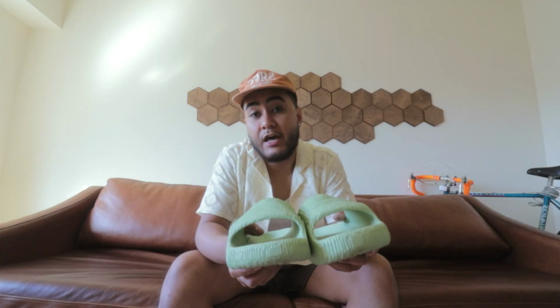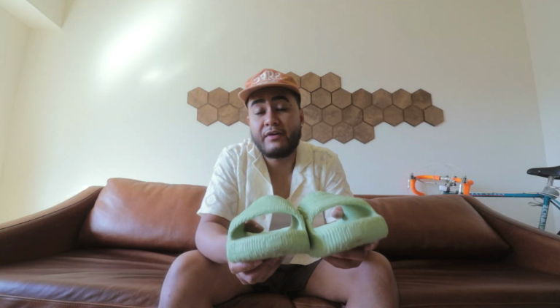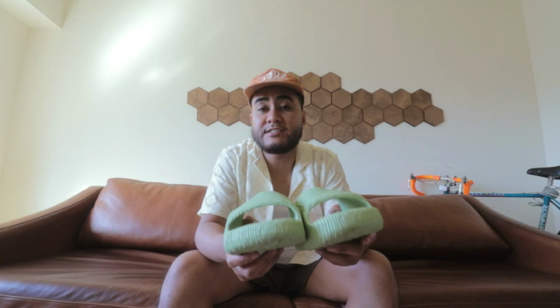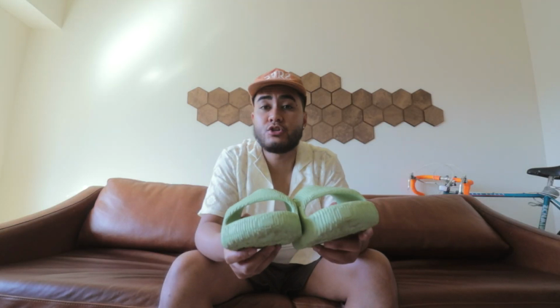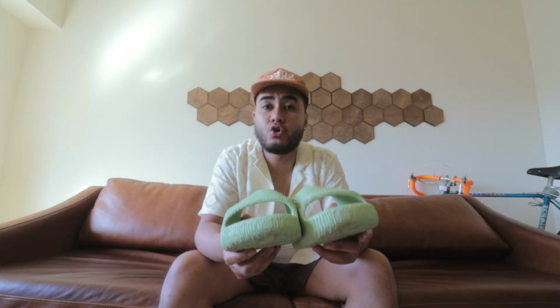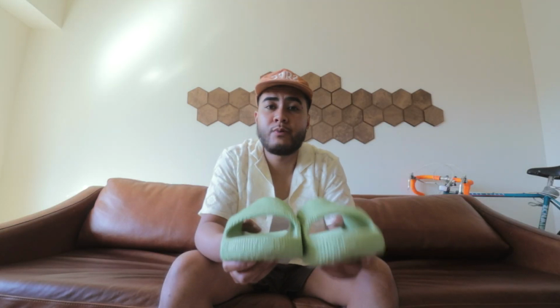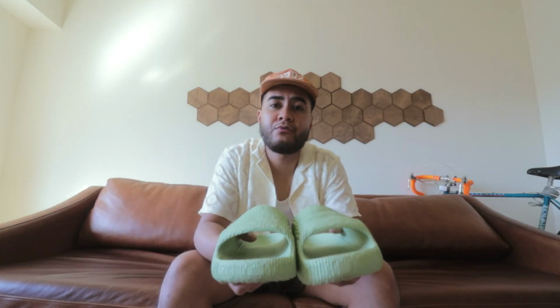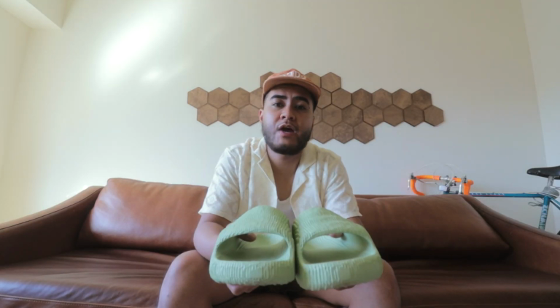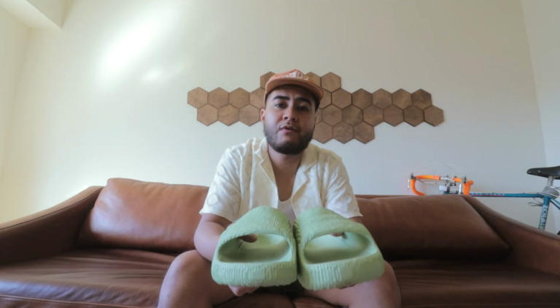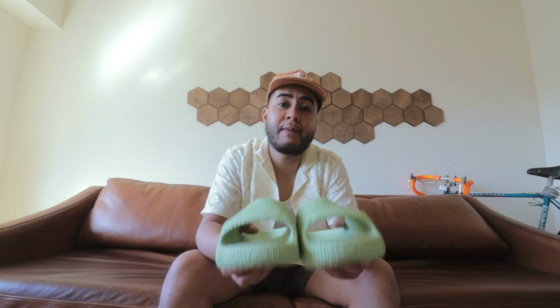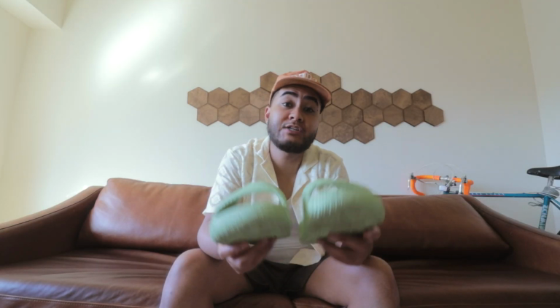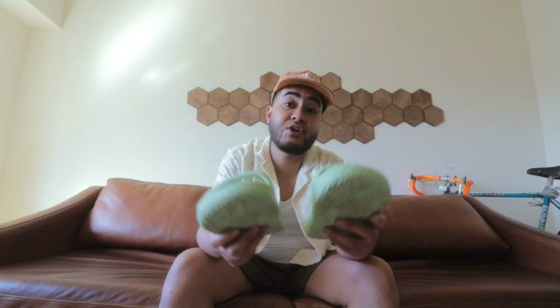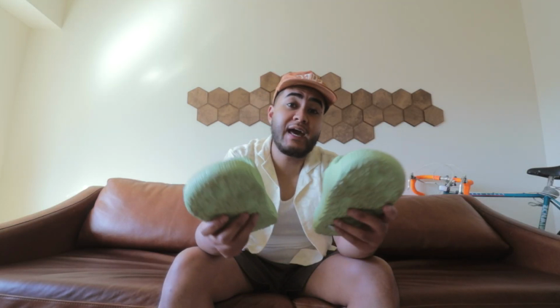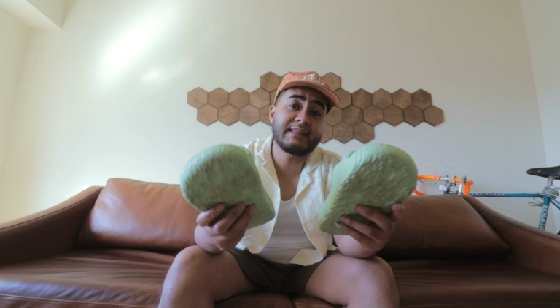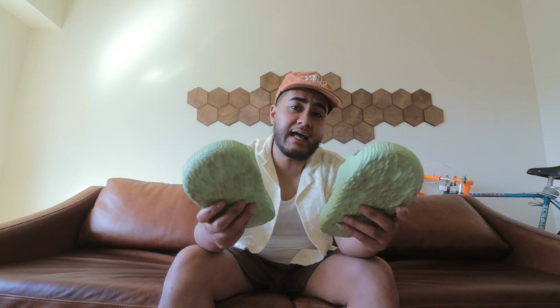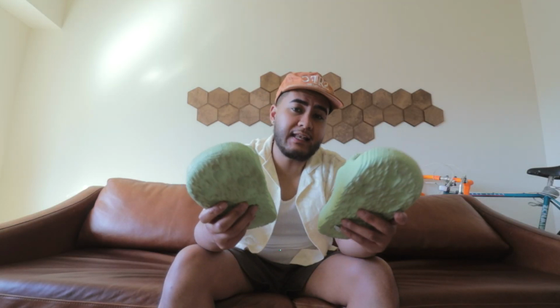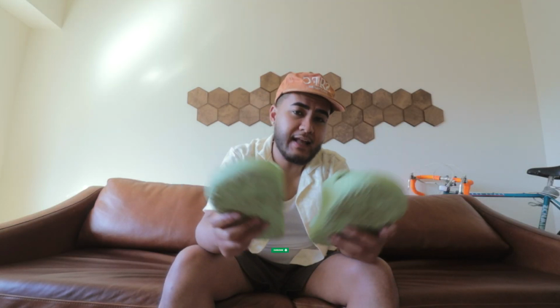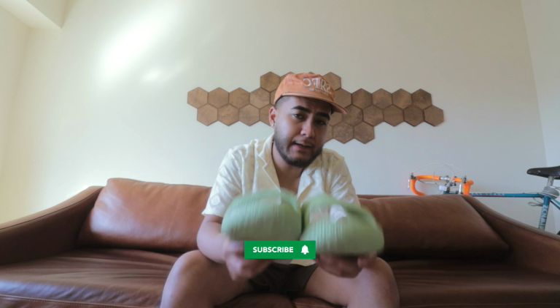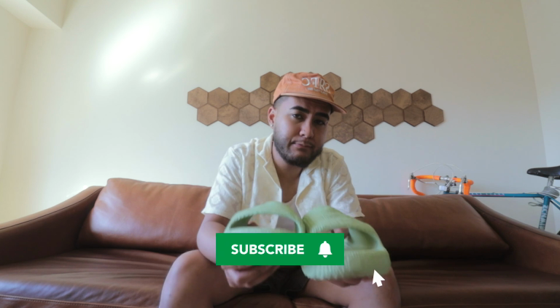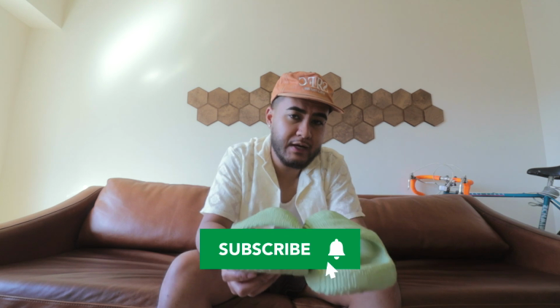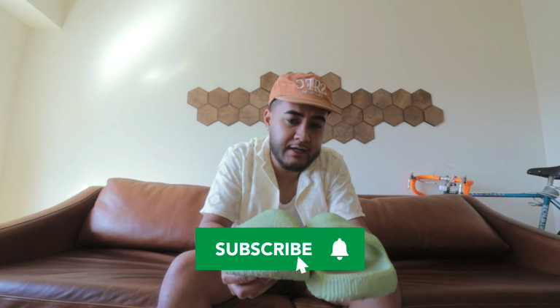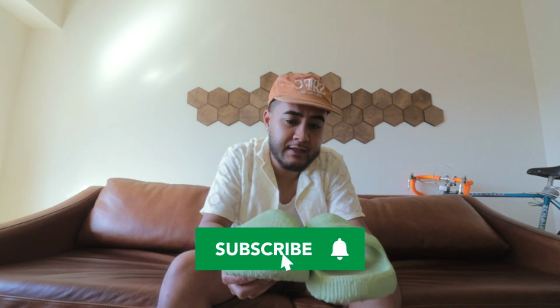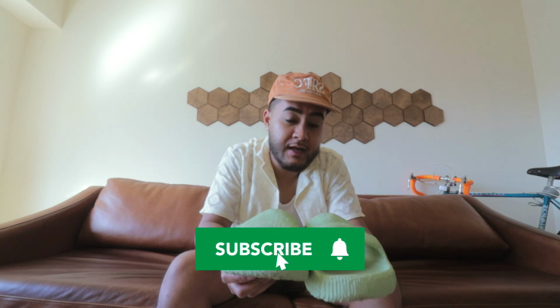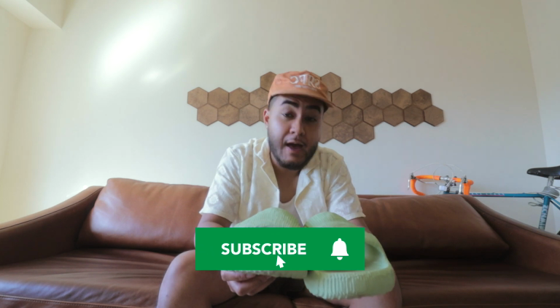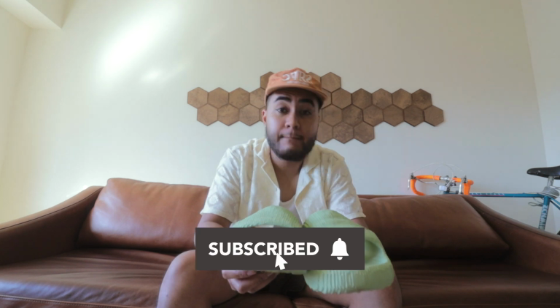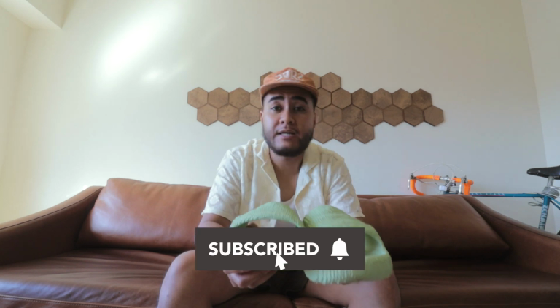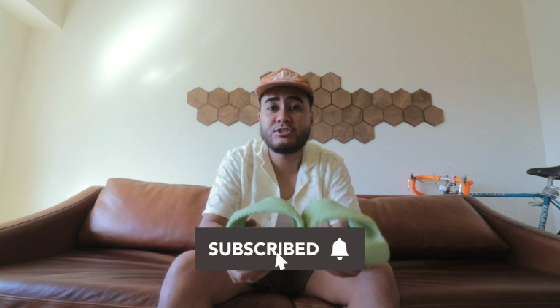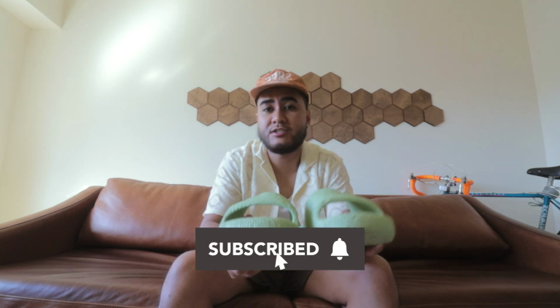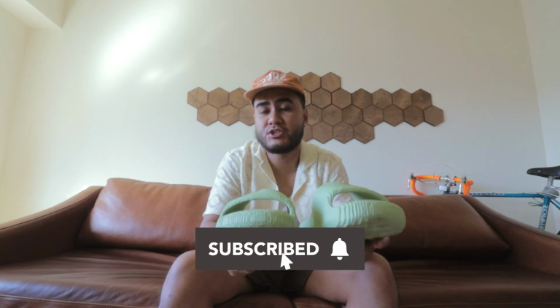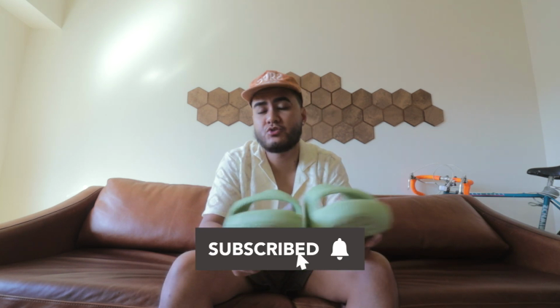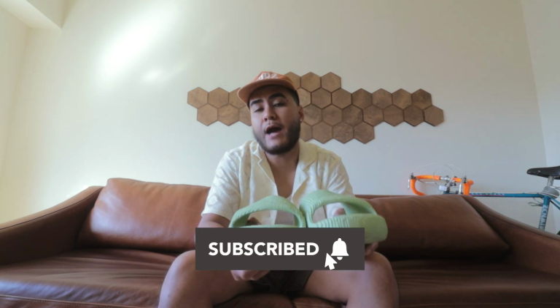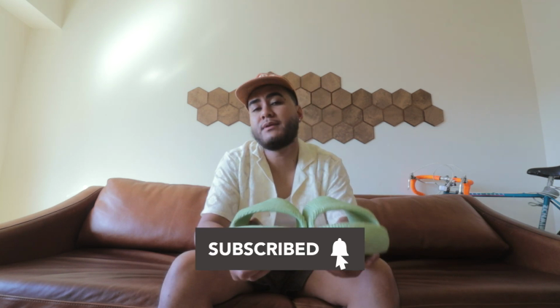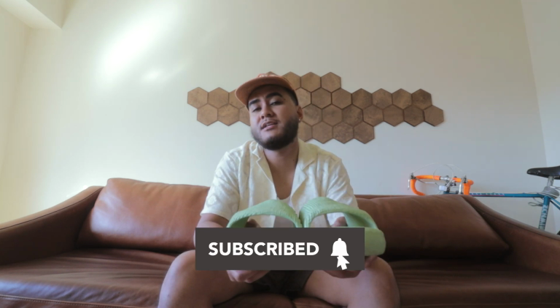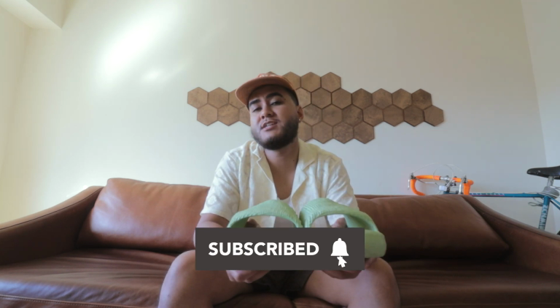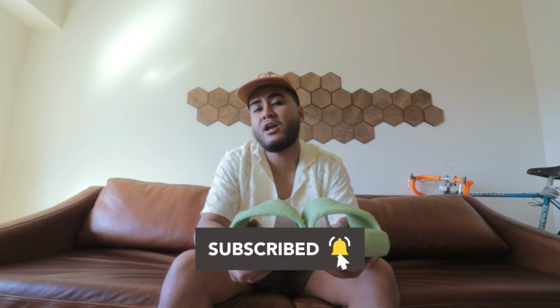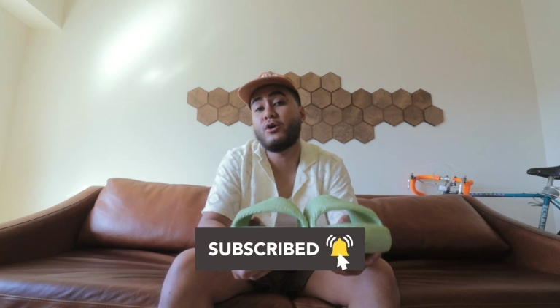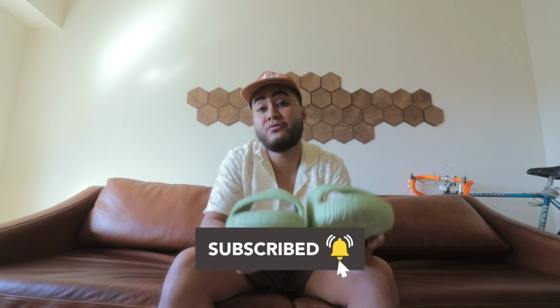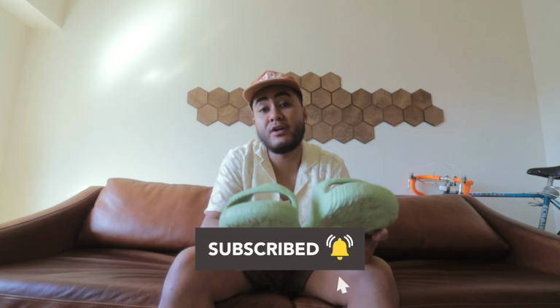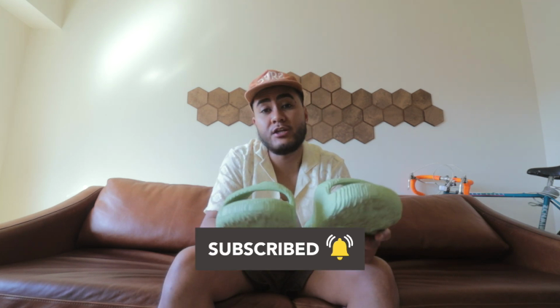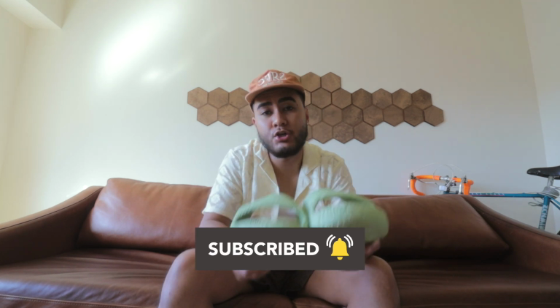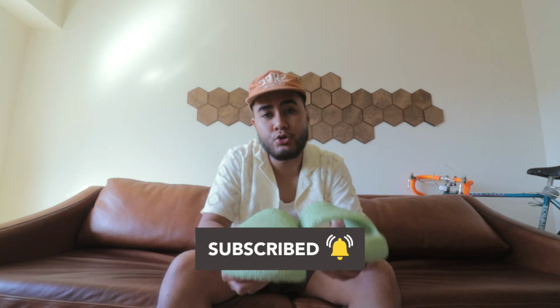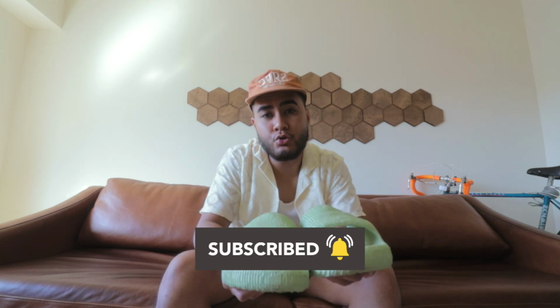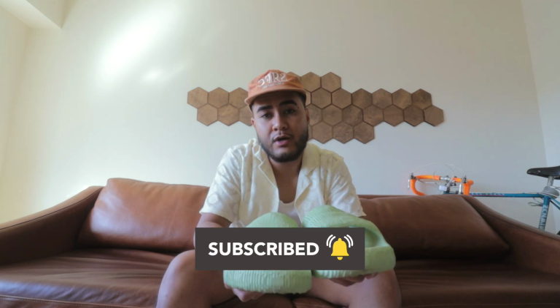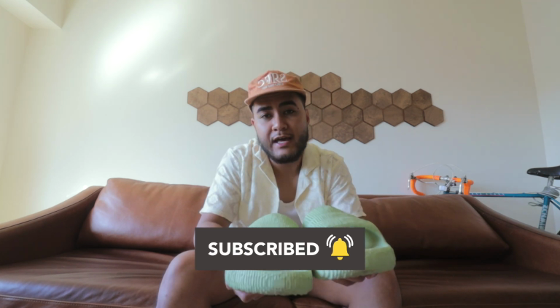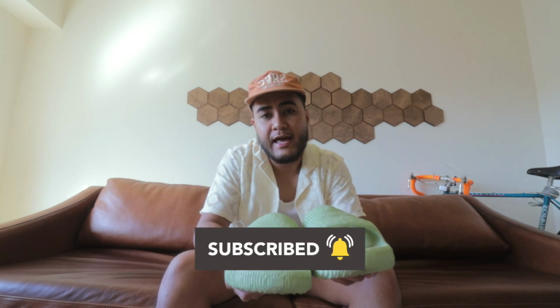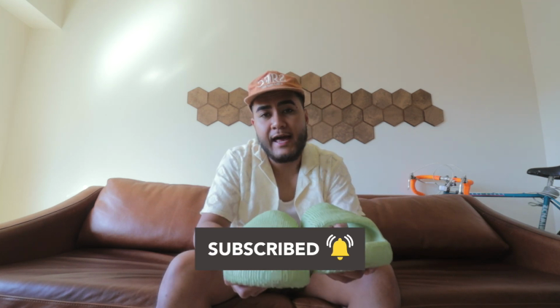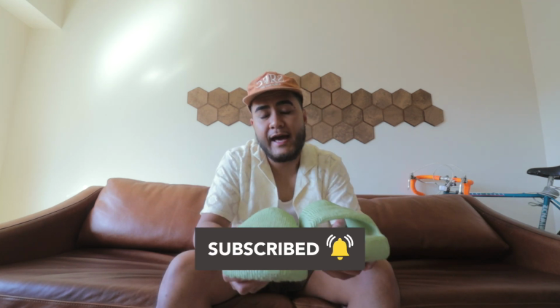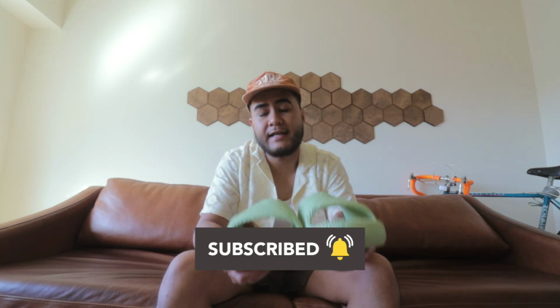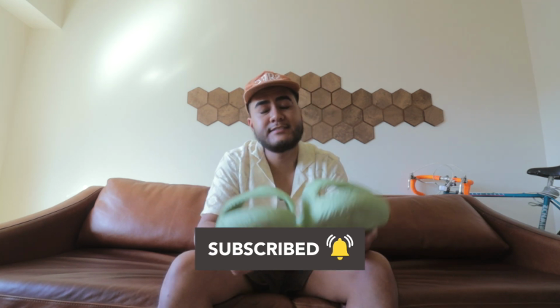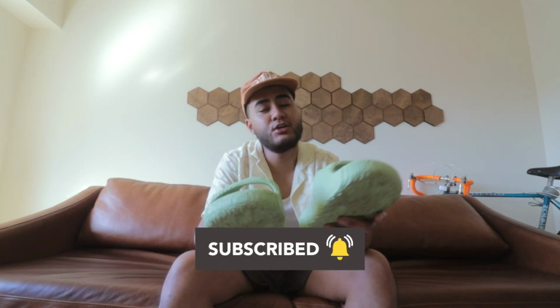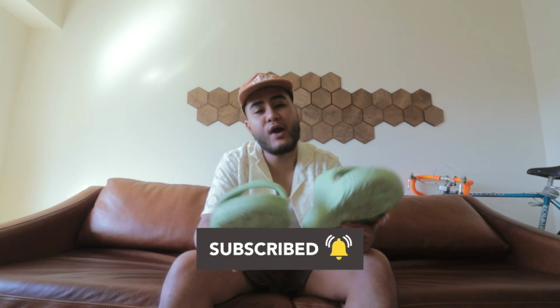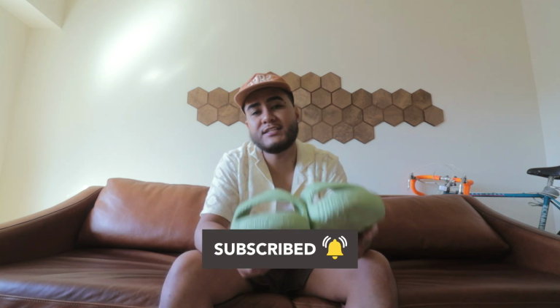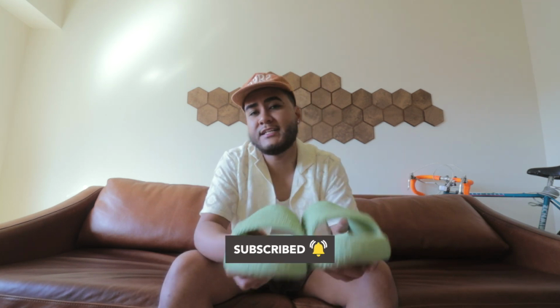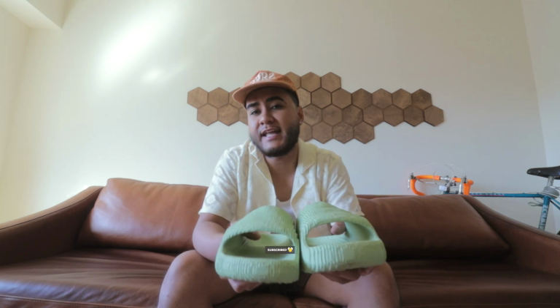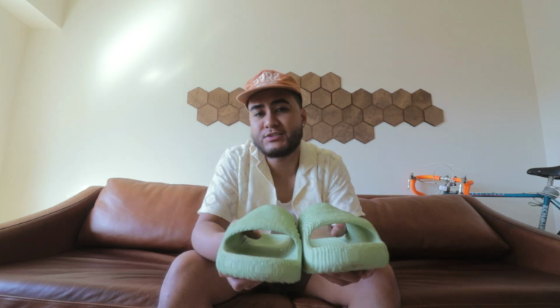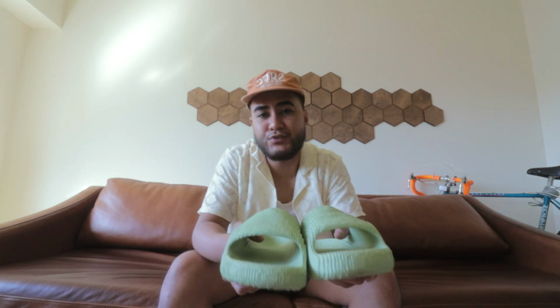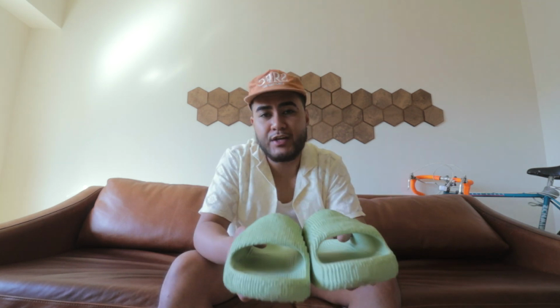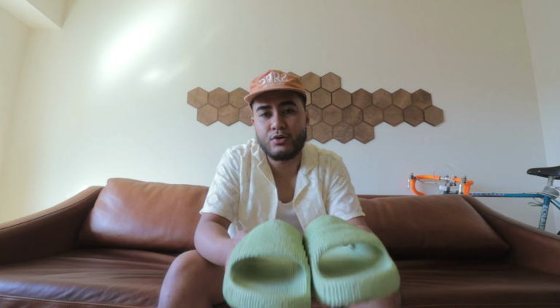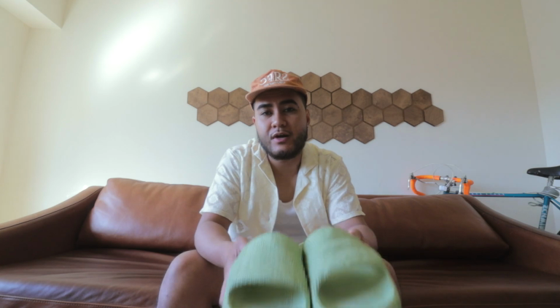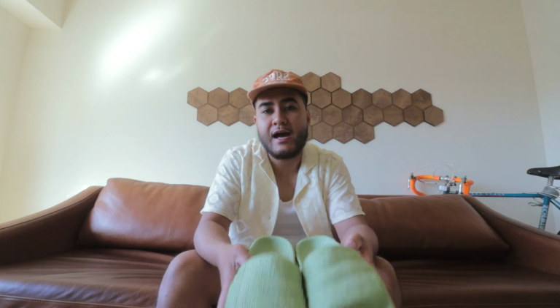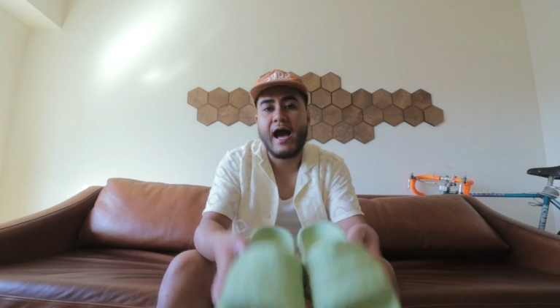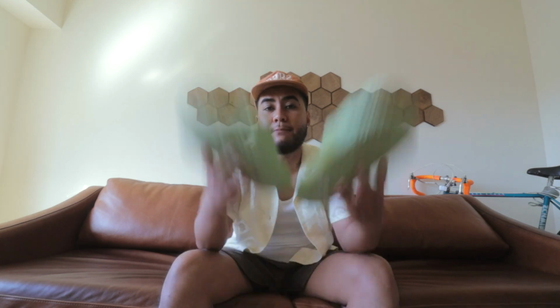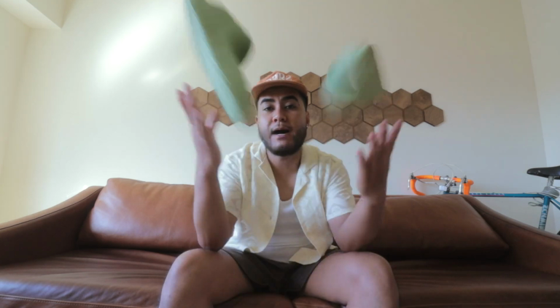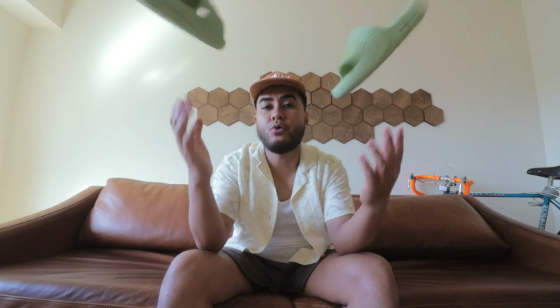If you guys can do me a favor, make sure you hit that like button, subscribe to the channel if you're new, and I'll see you guys in the next video.